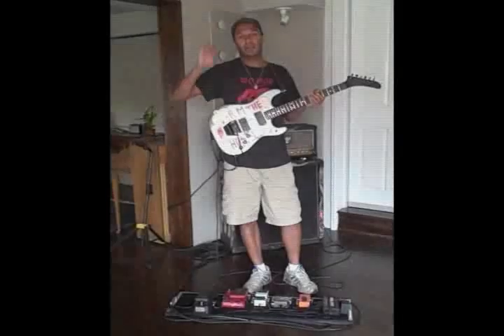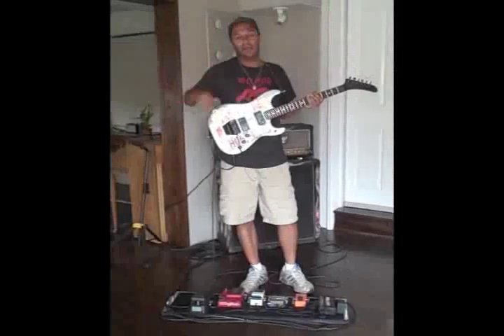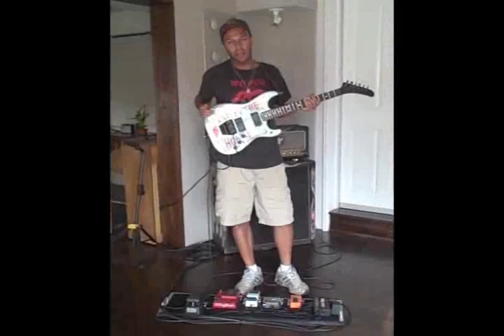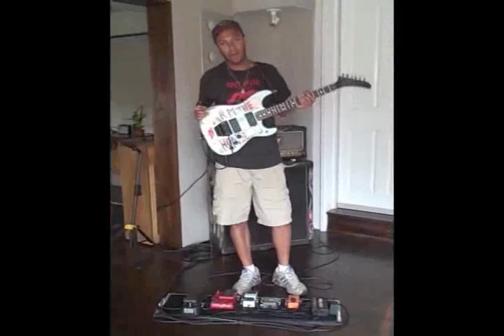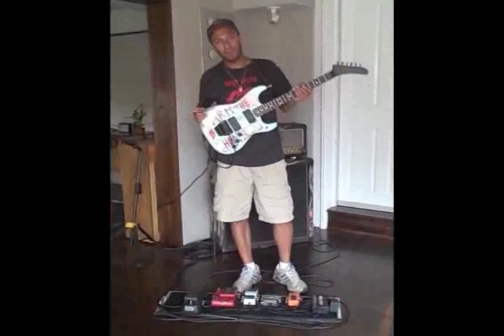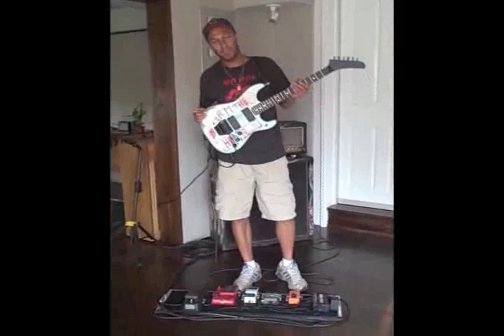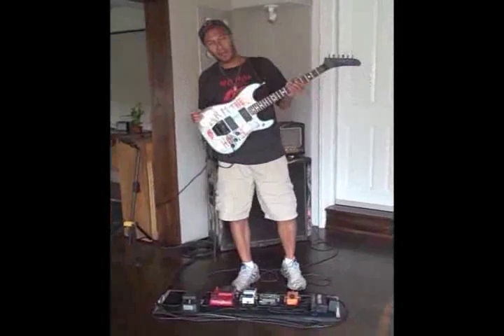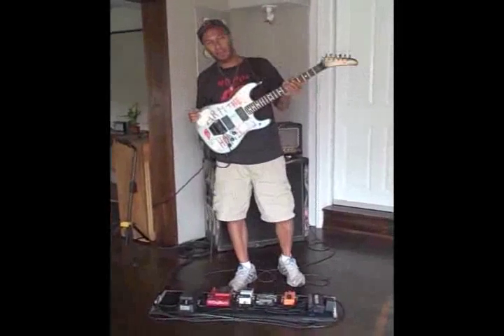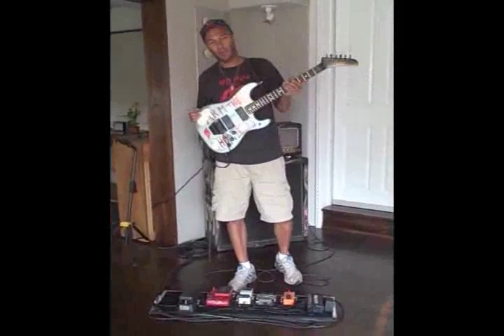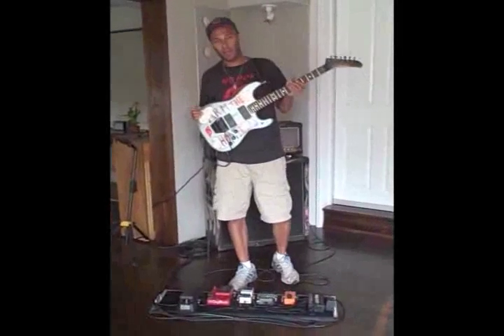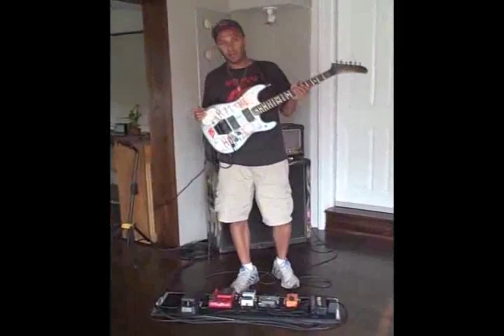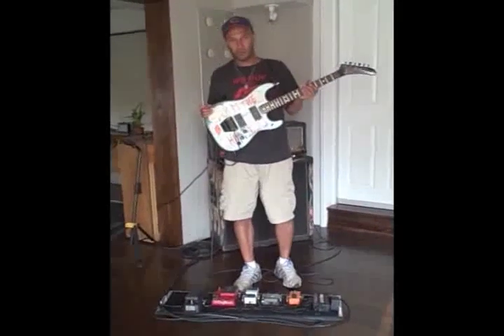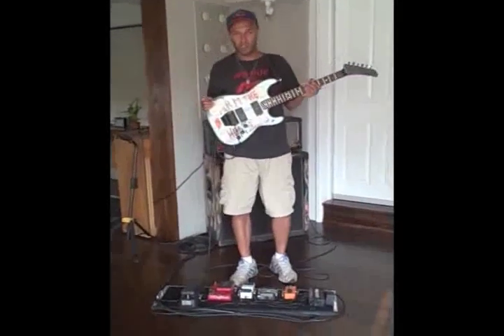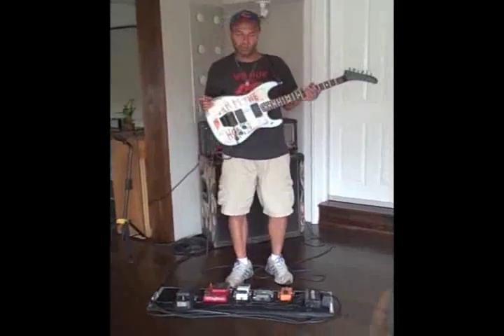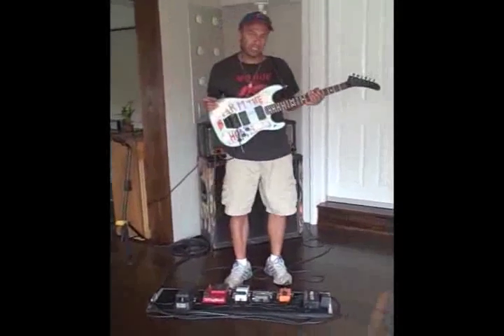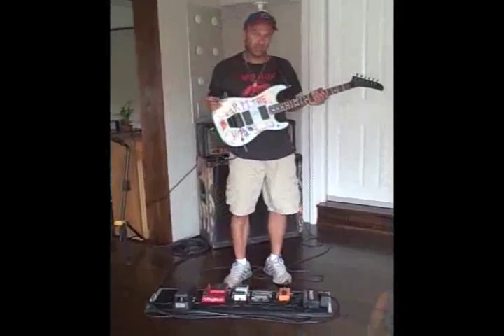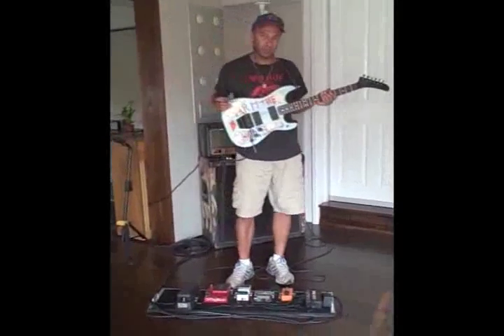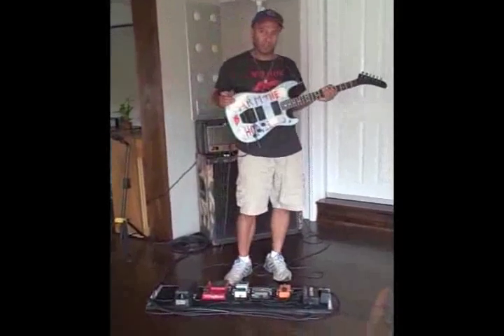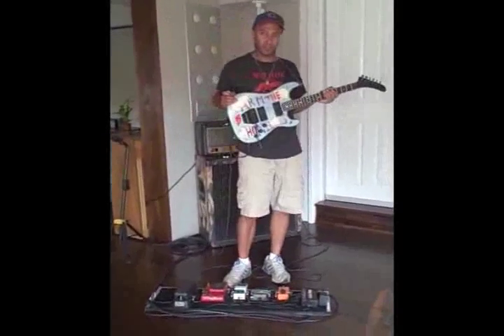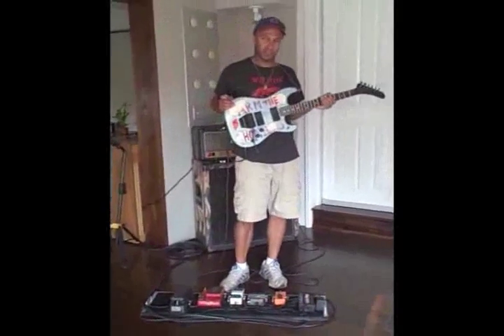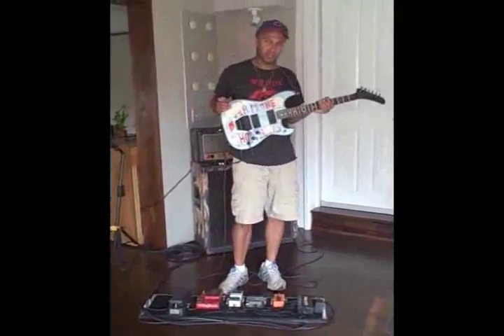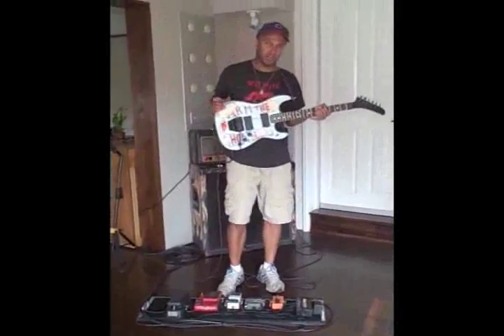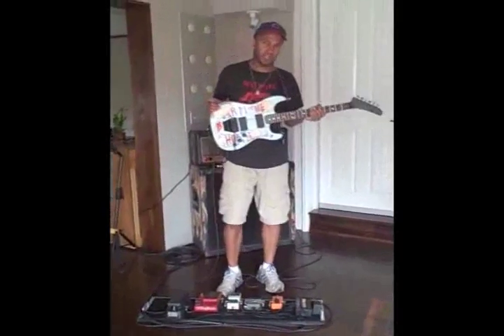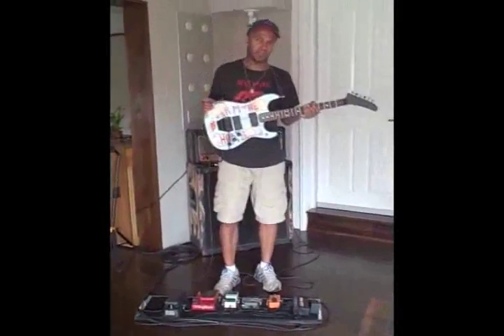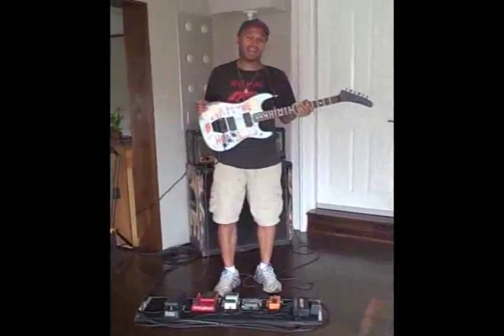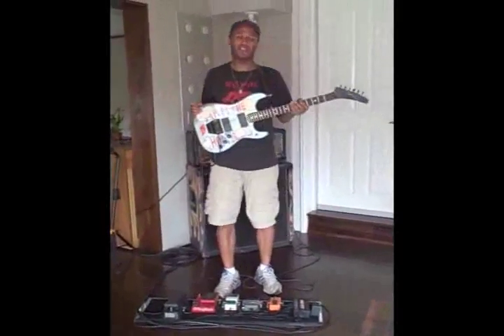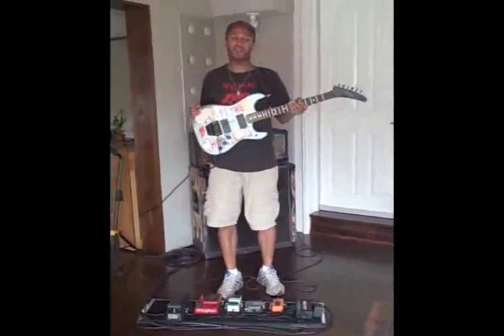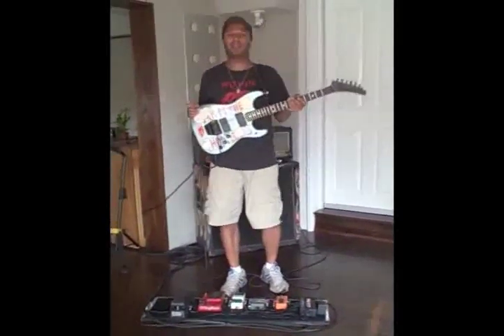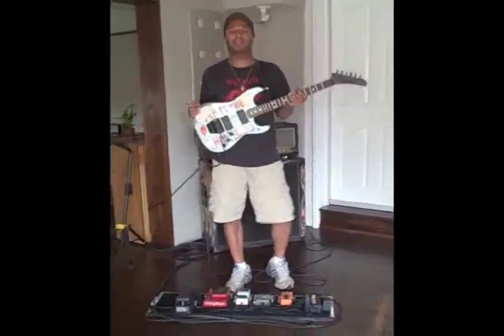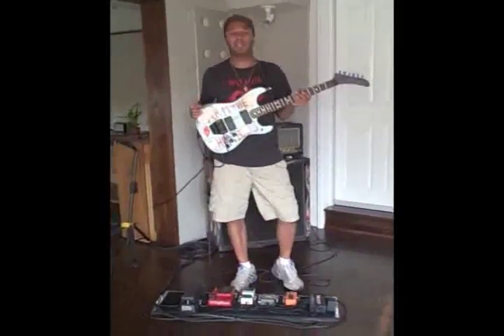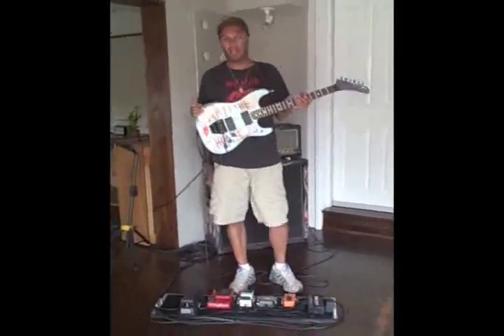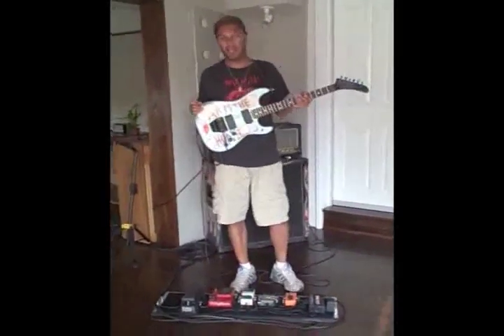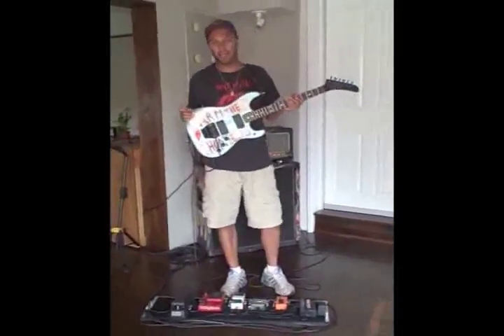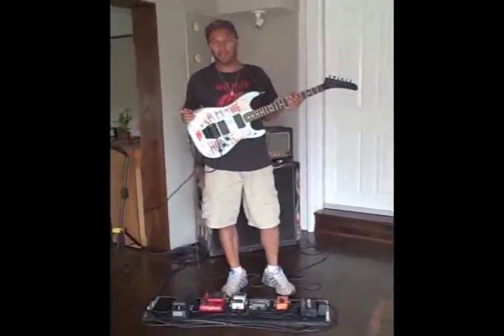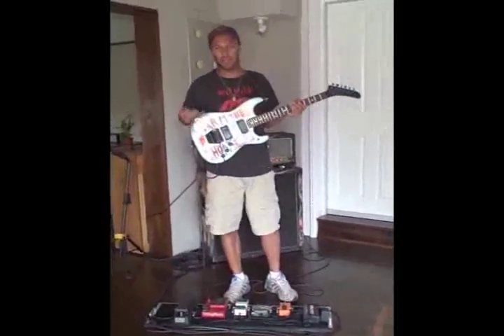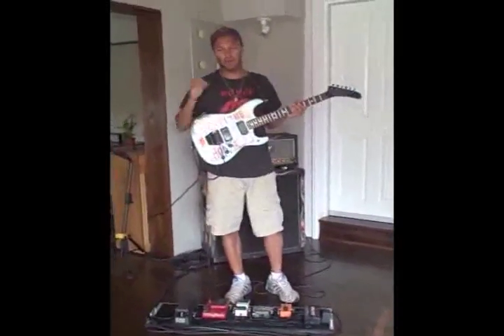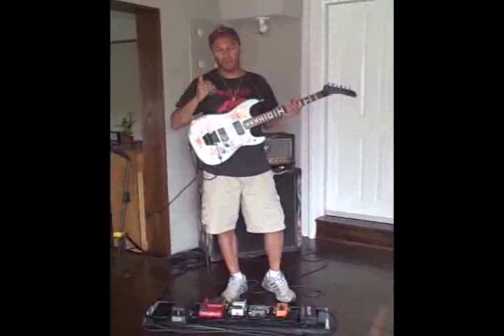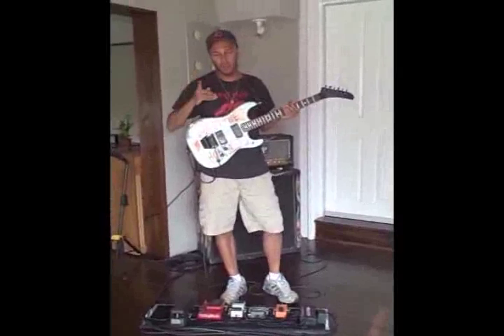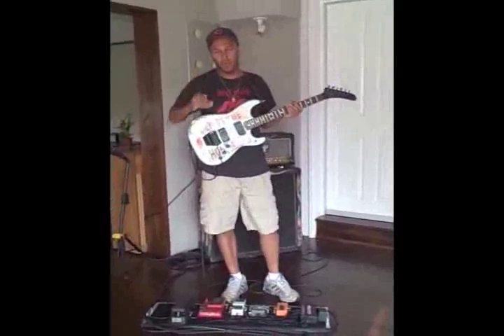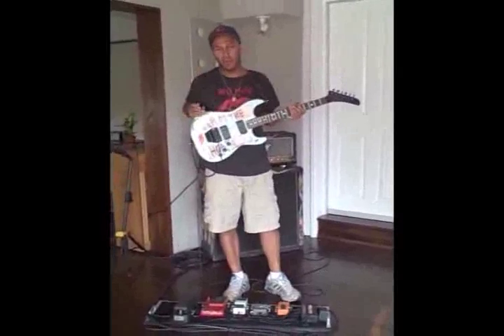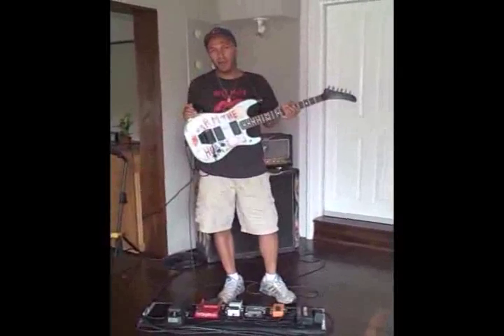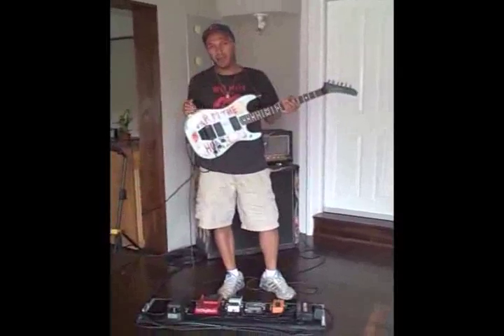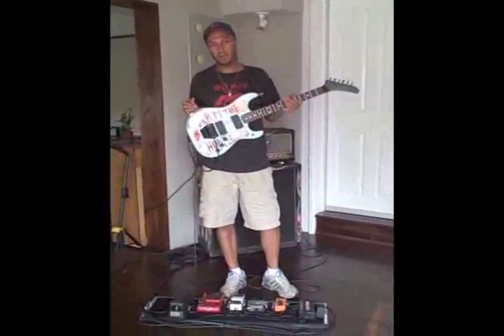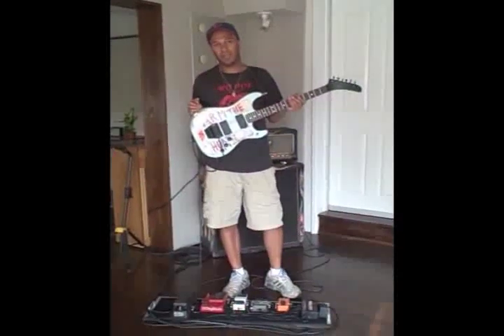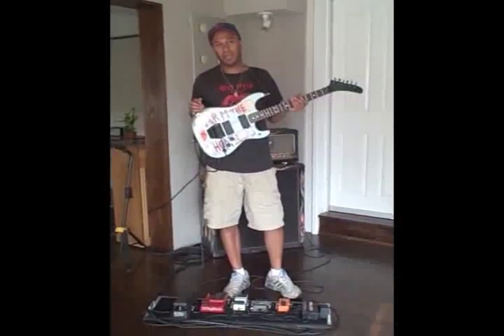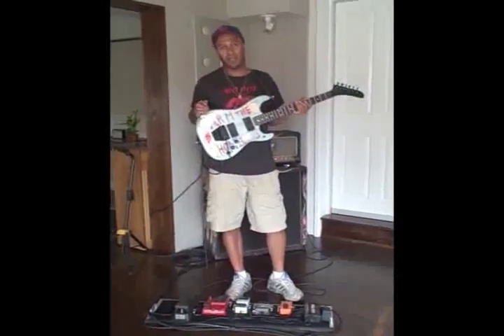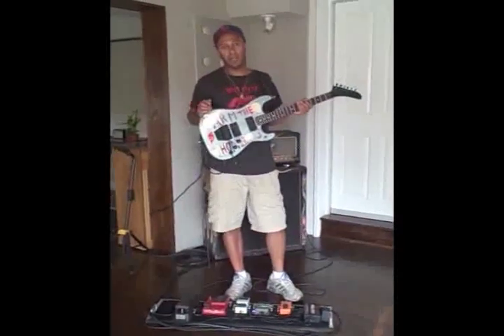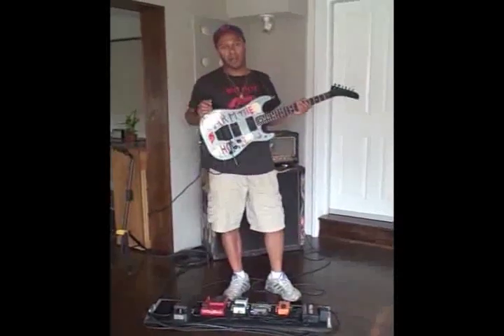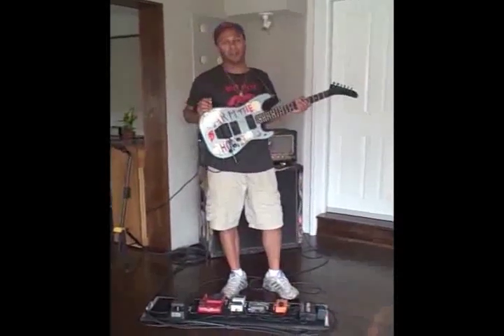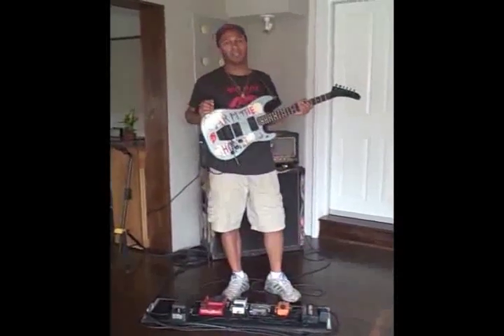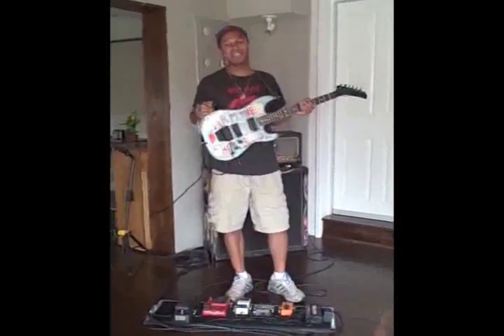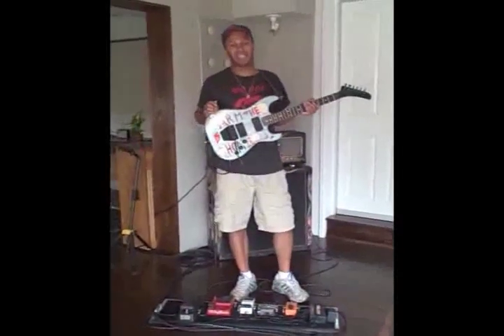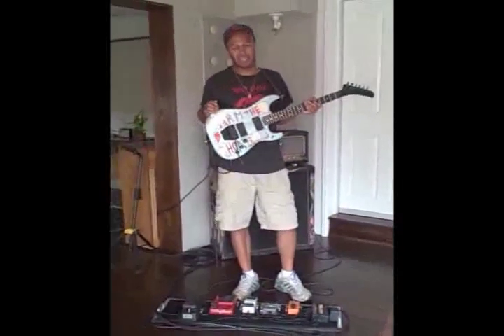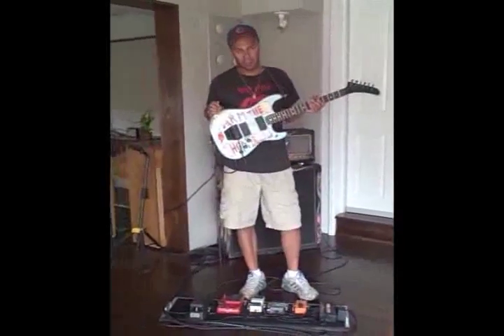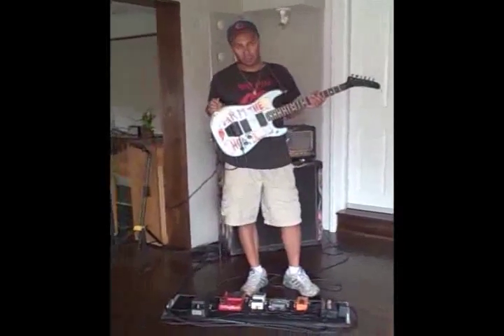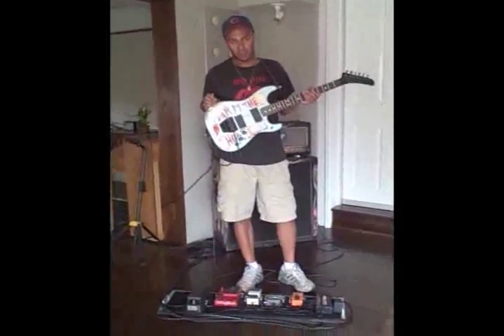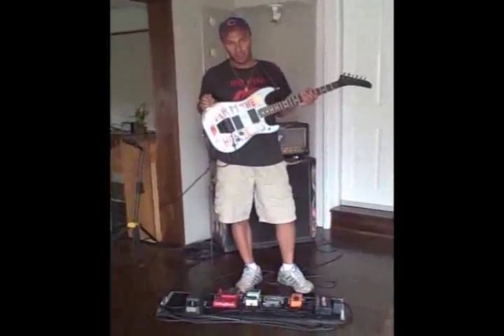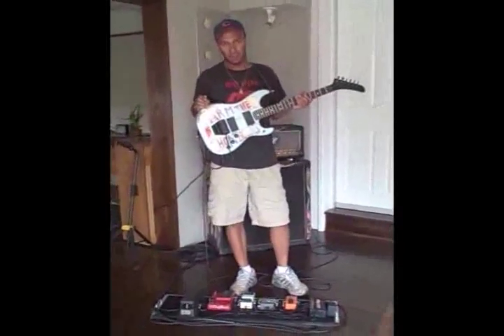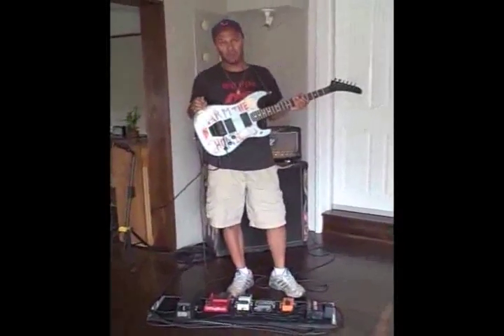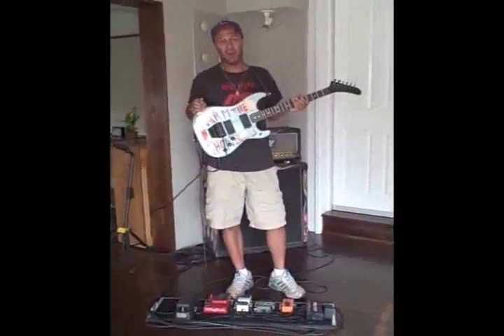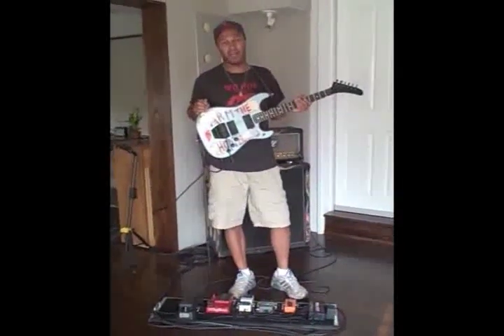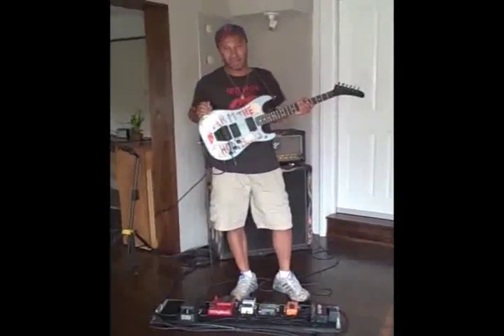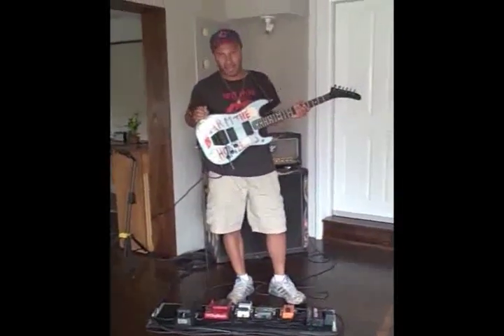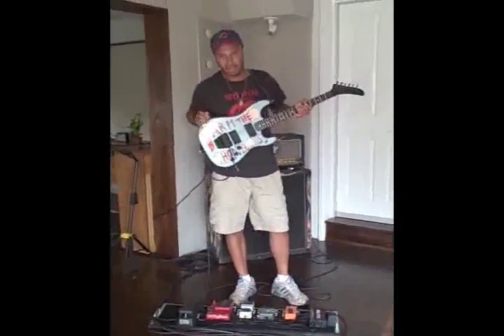Hello, I'm Tom Morello from Street Sweeper Social Club, and it is my duty today to show you how to play our latest single, Promenade.